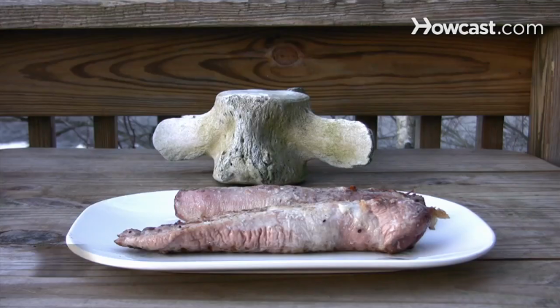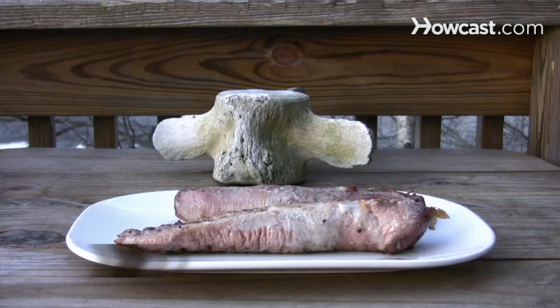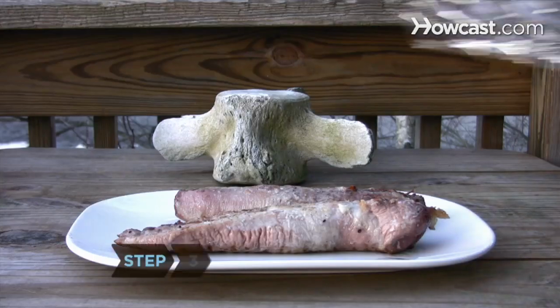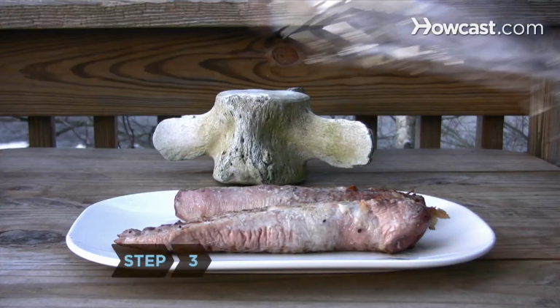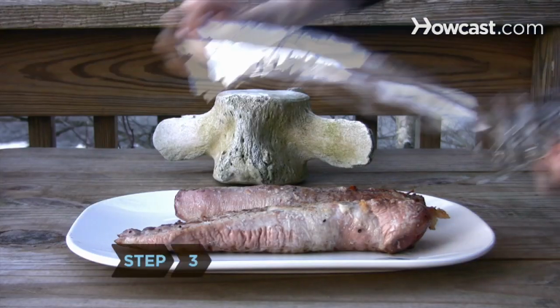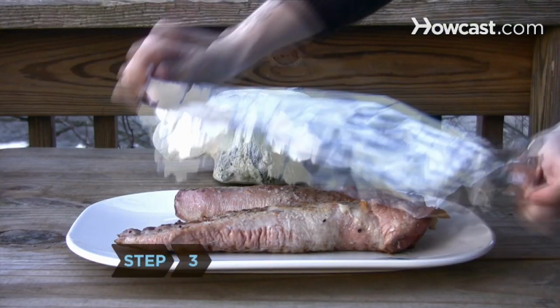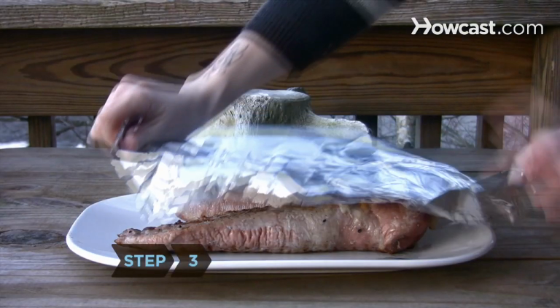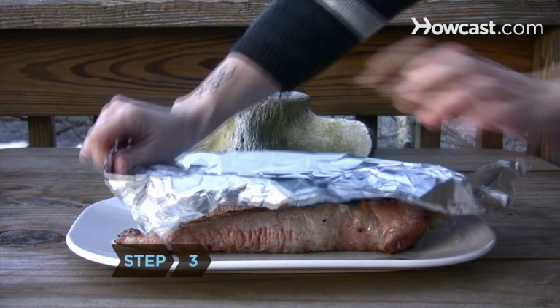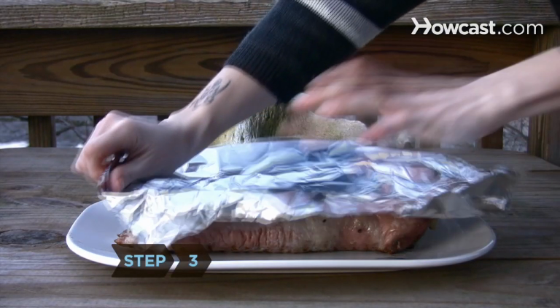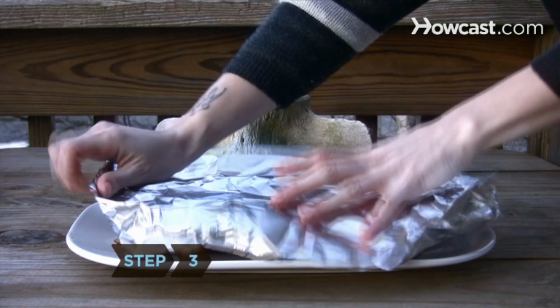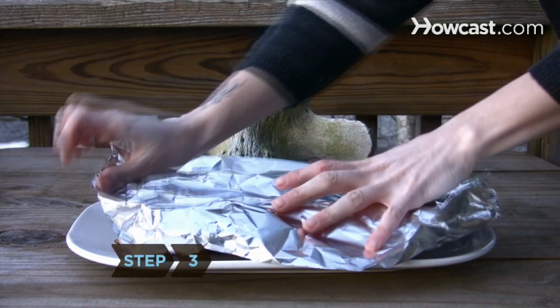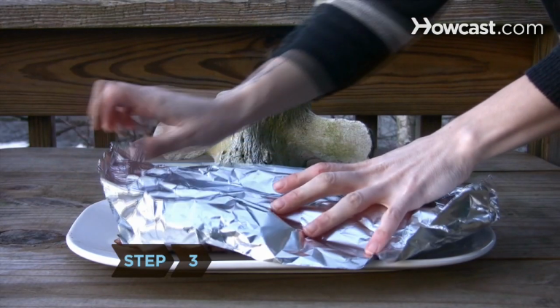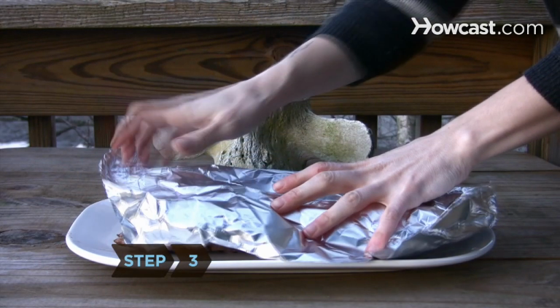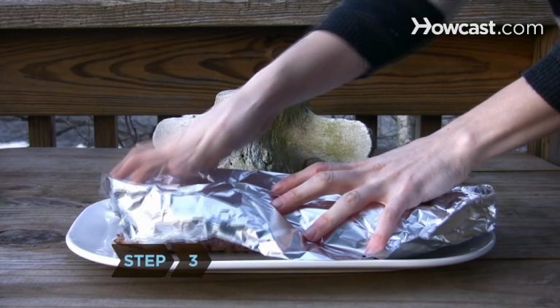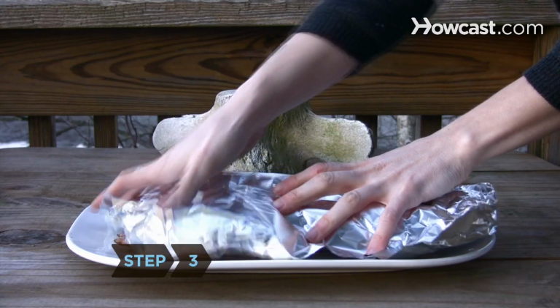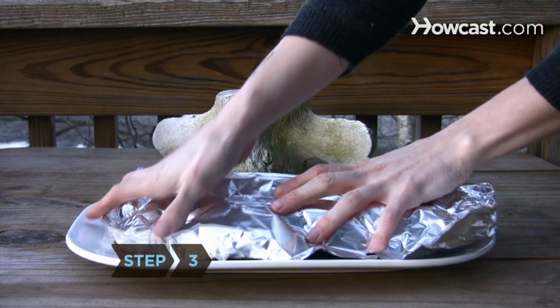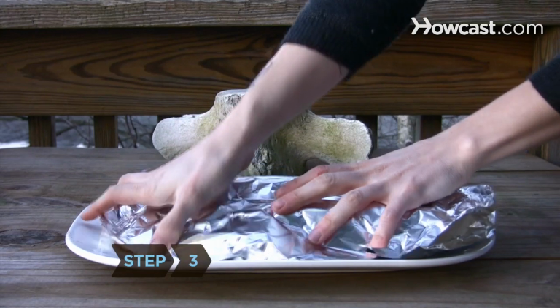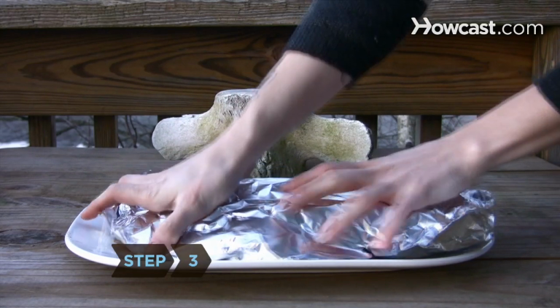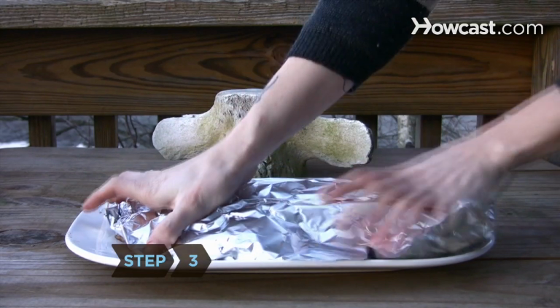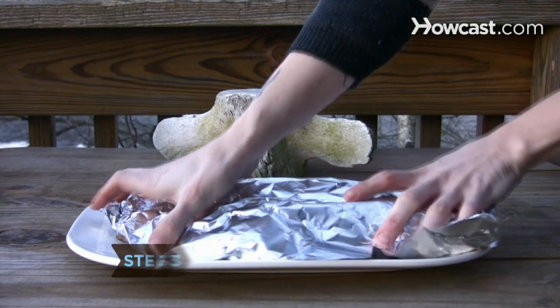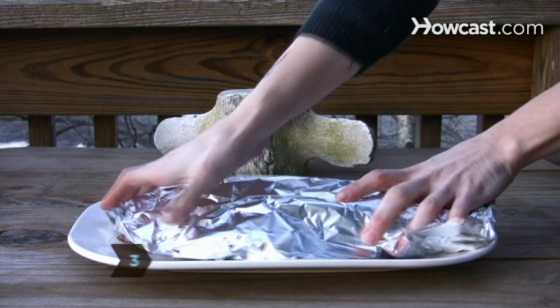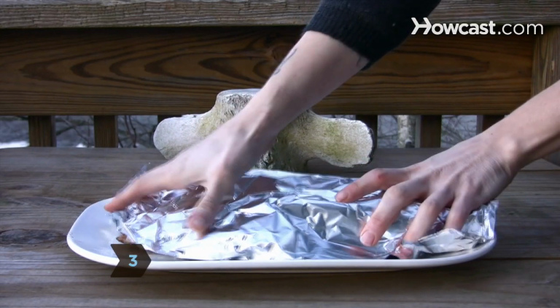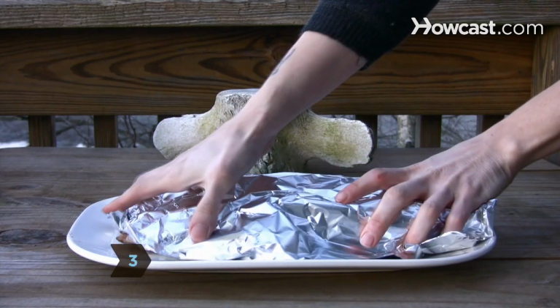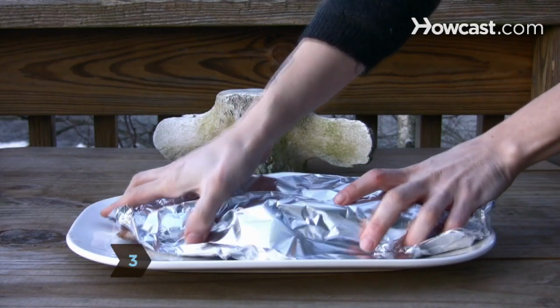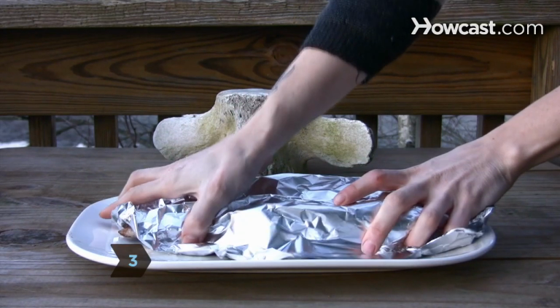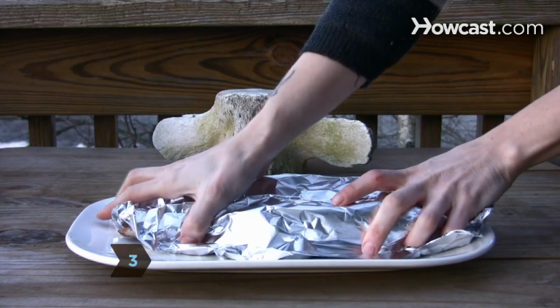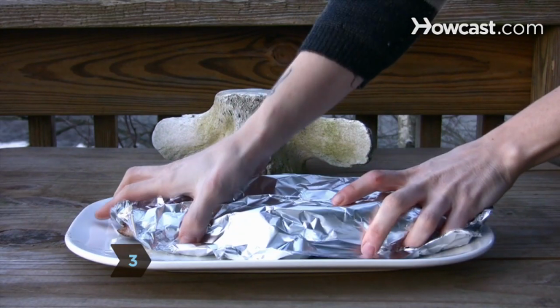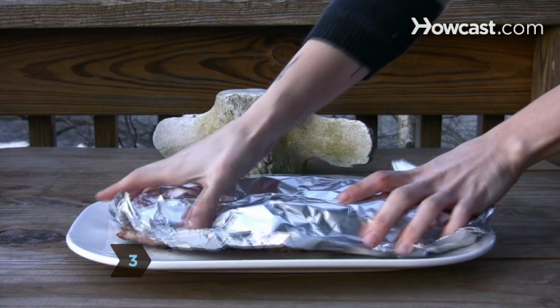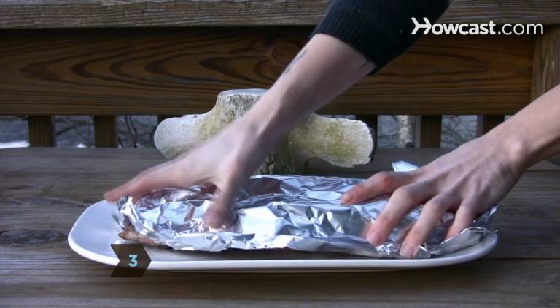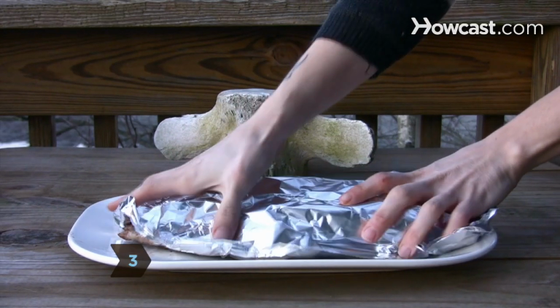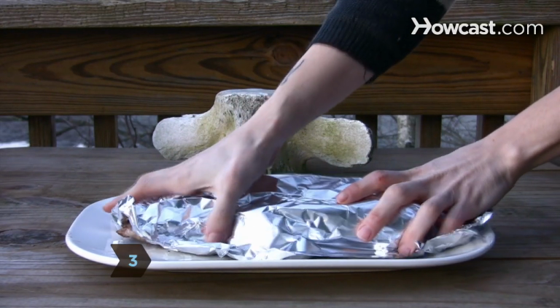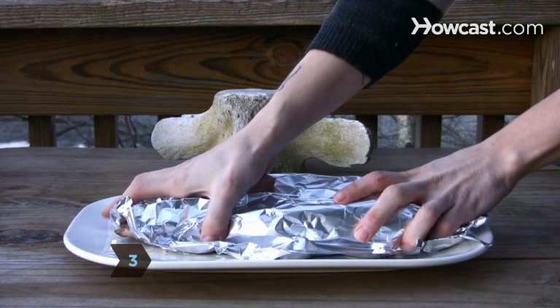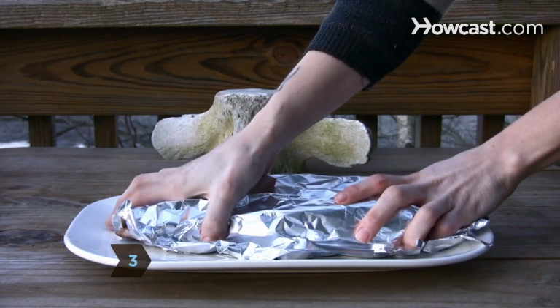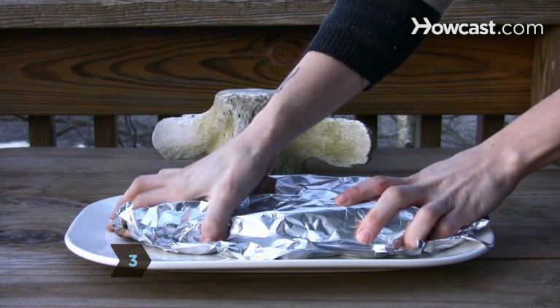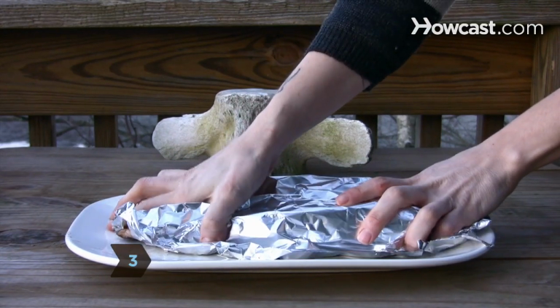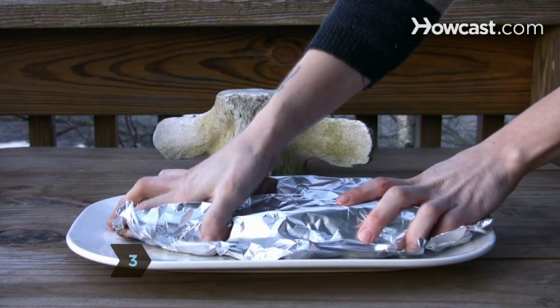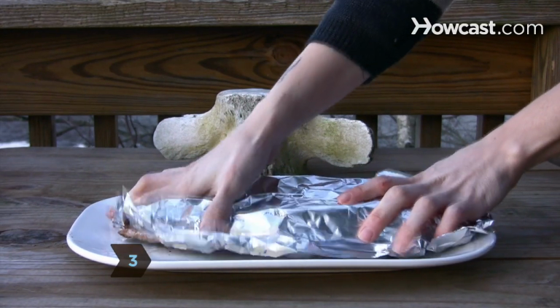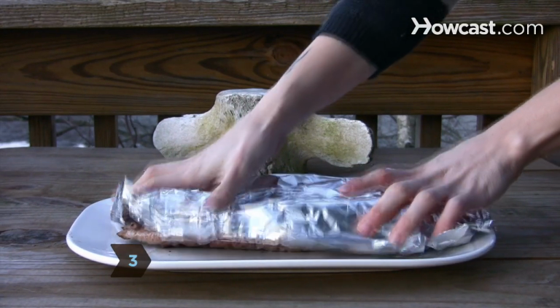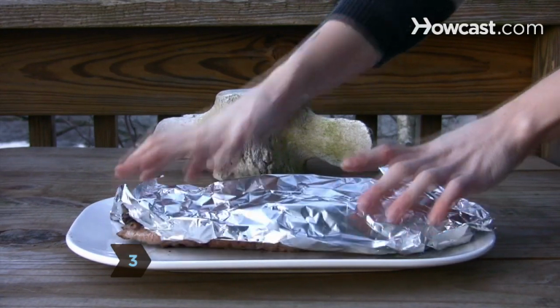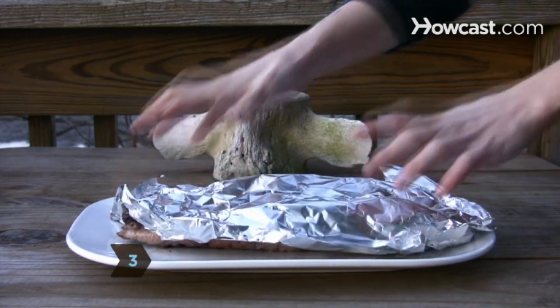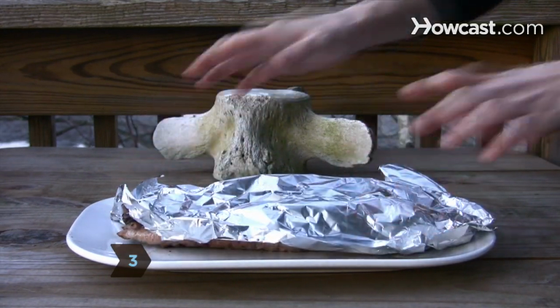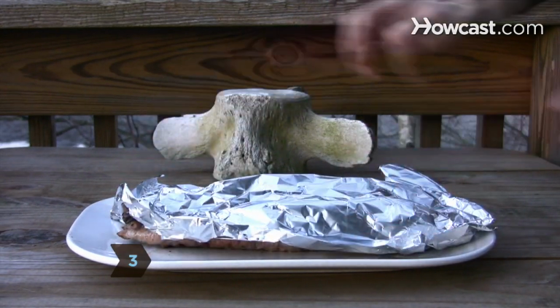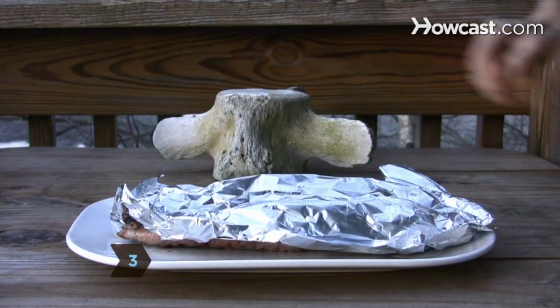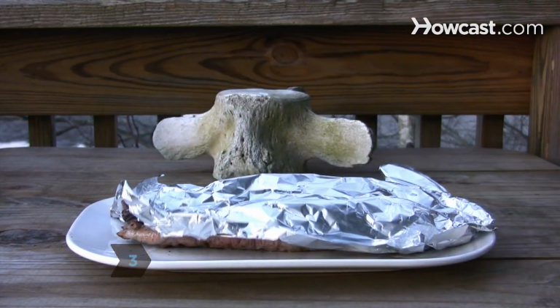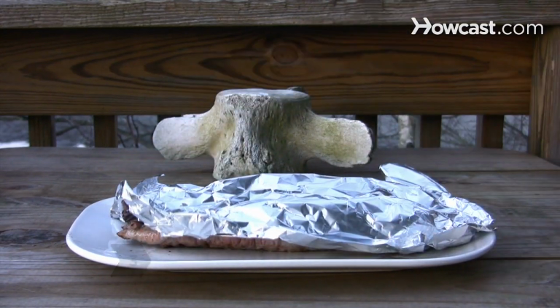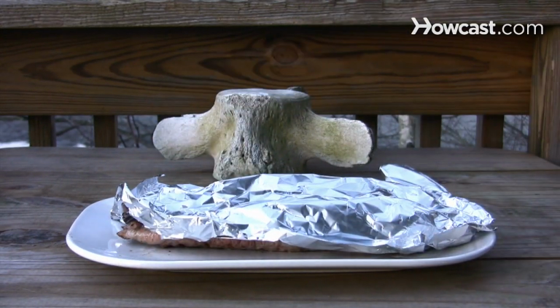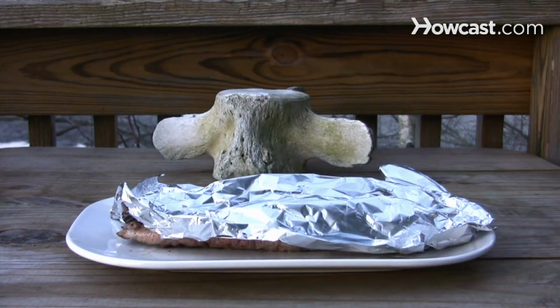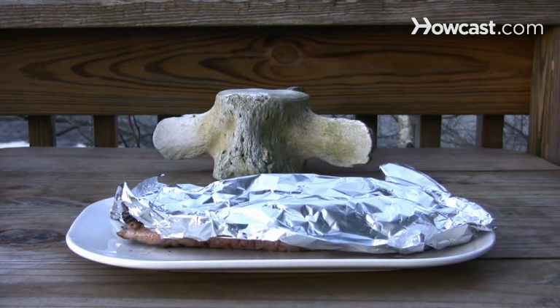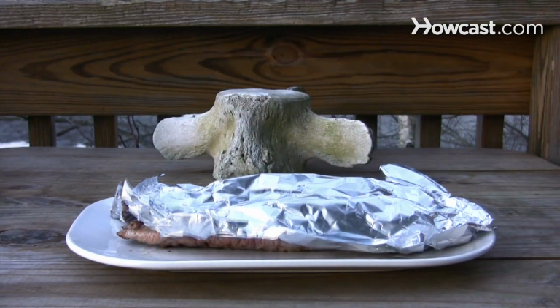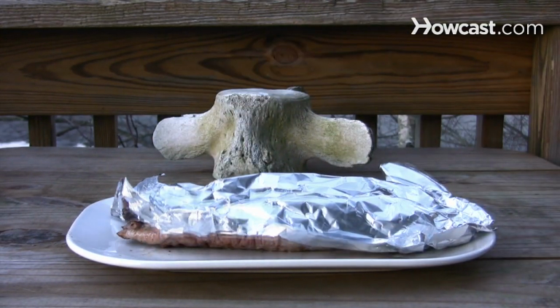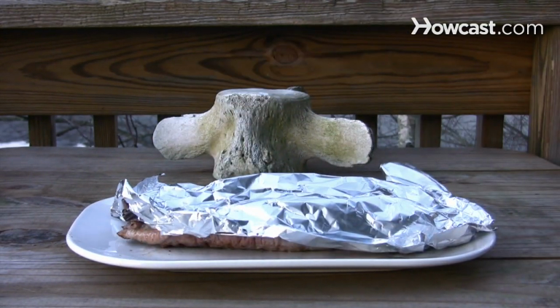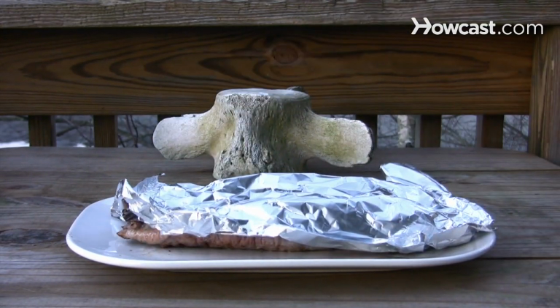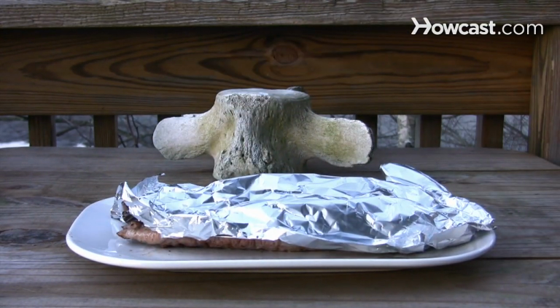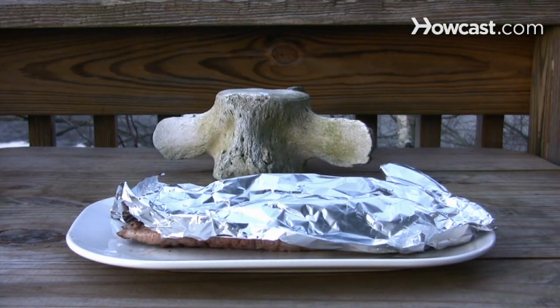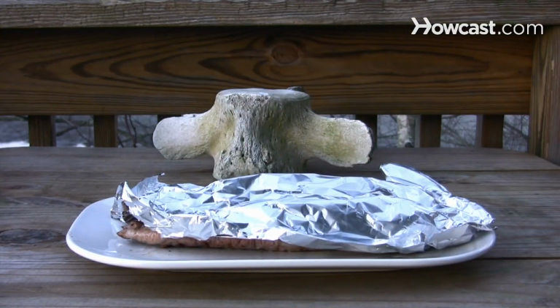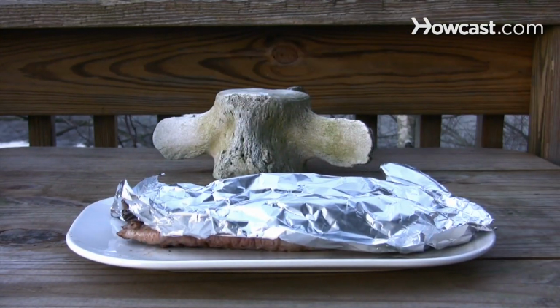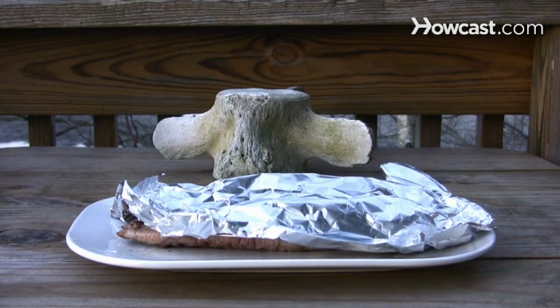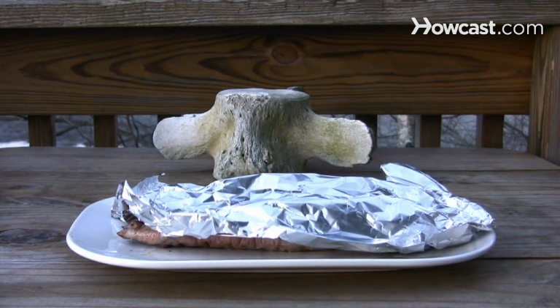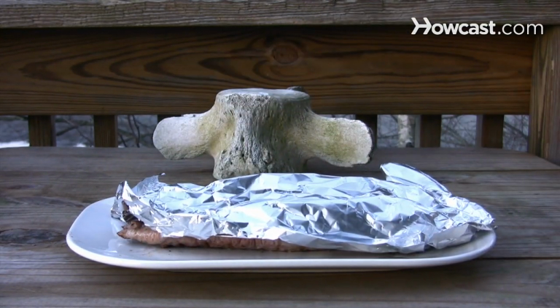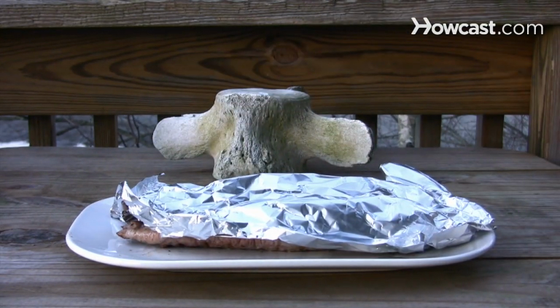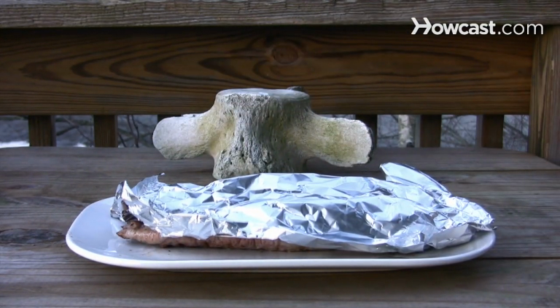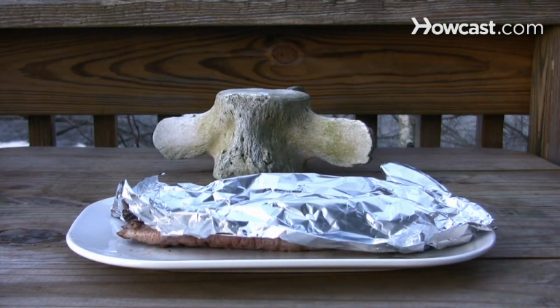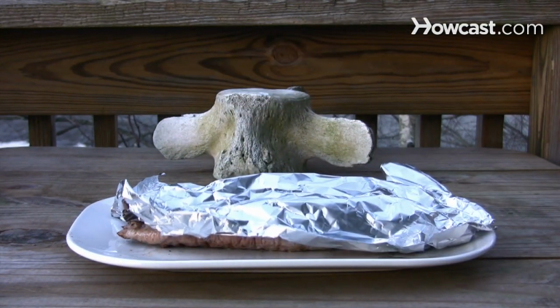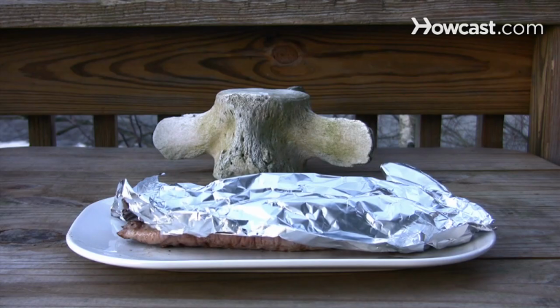Step 3: Cover the pork loosely with aluminum foil for 5 minutes after you're done grilling. This will finish the cooking process.